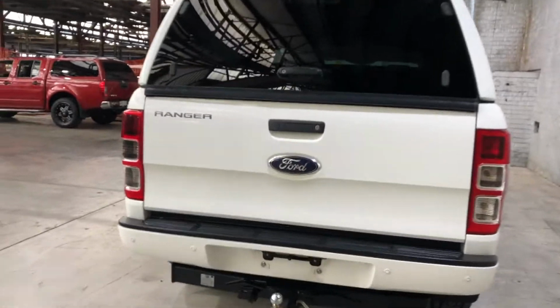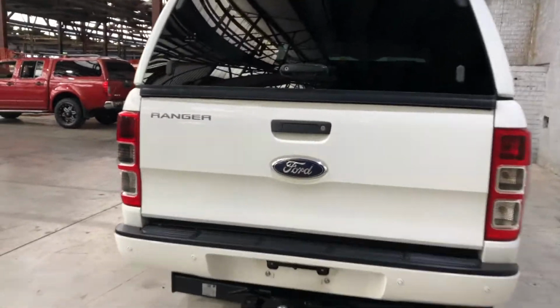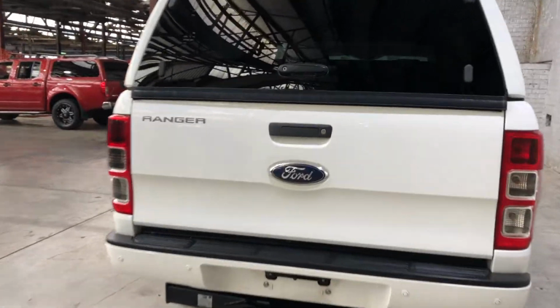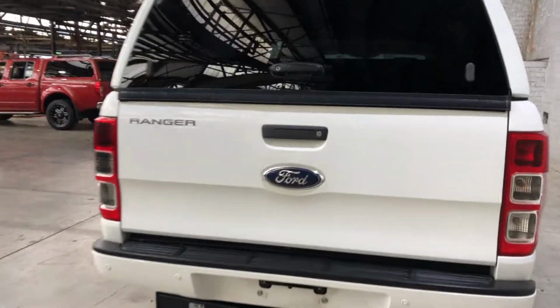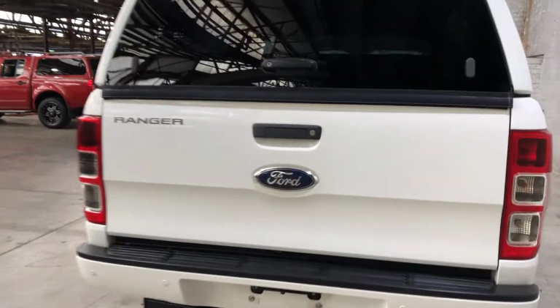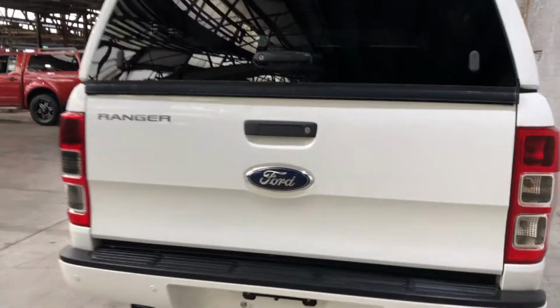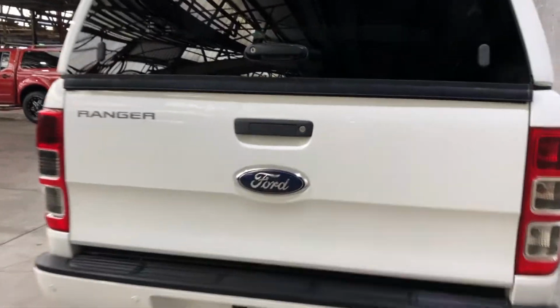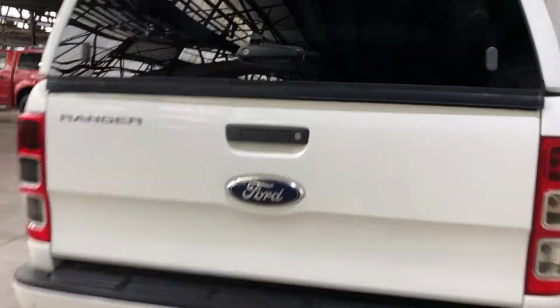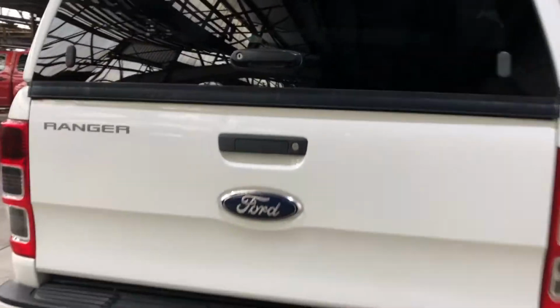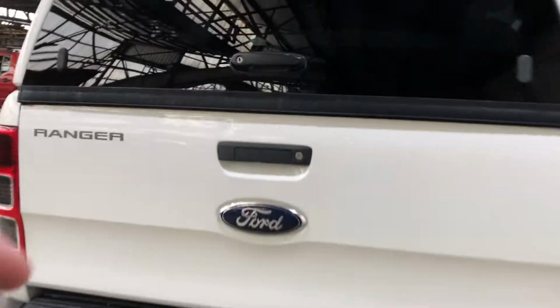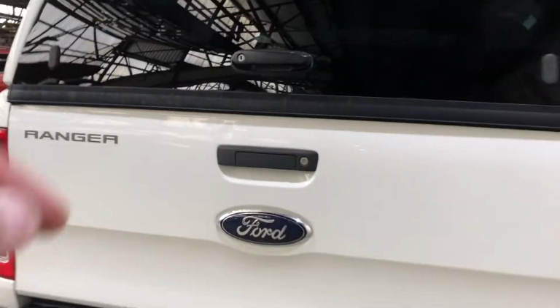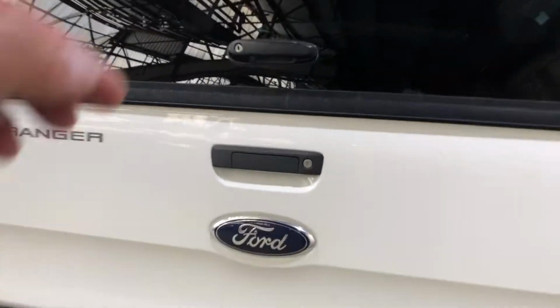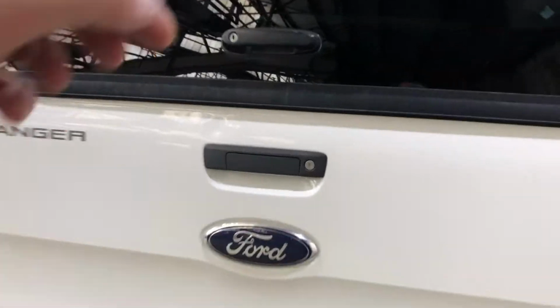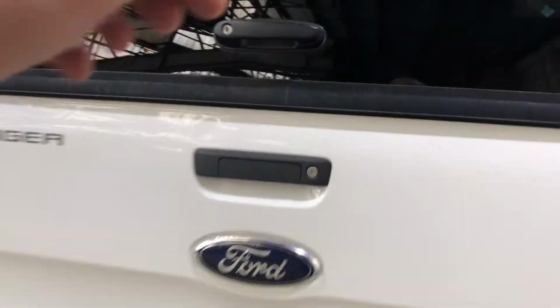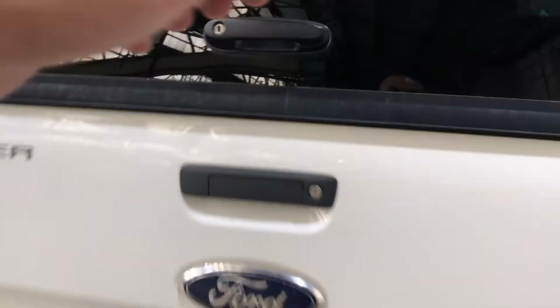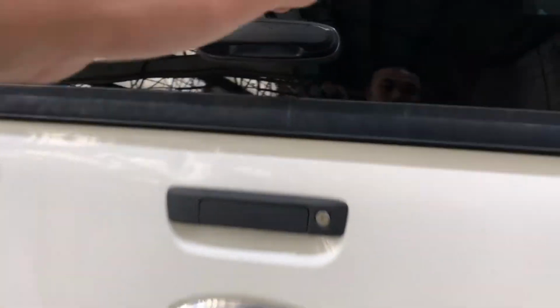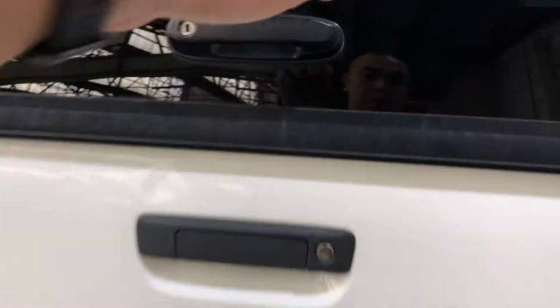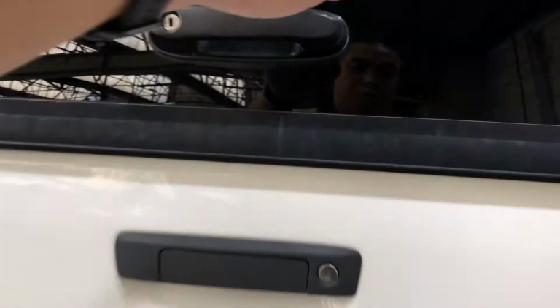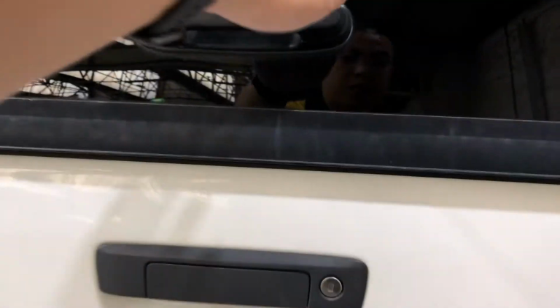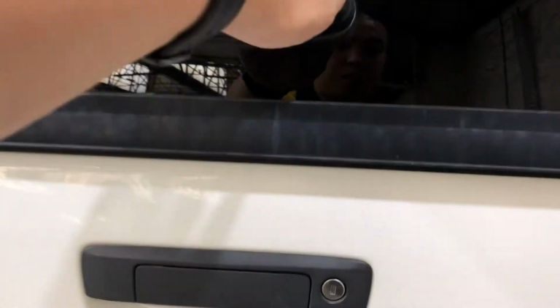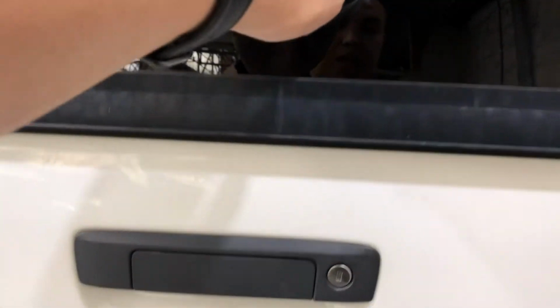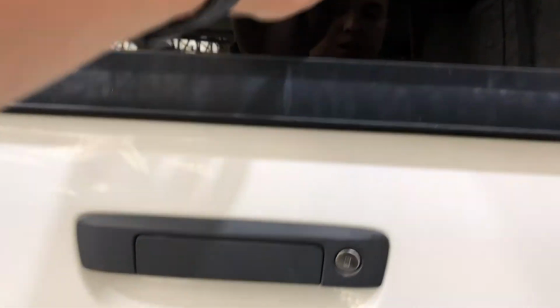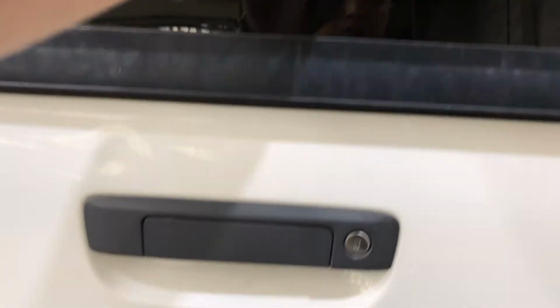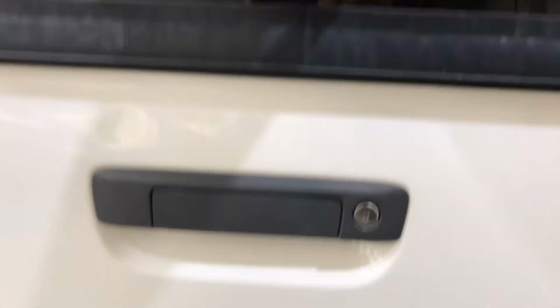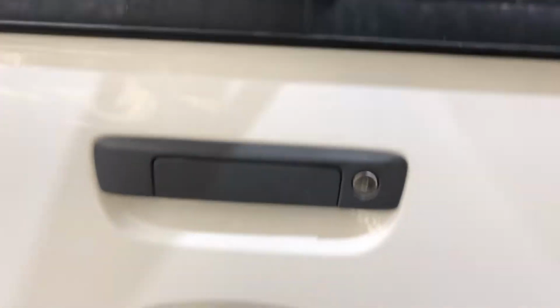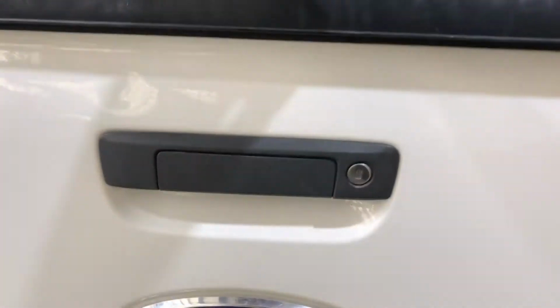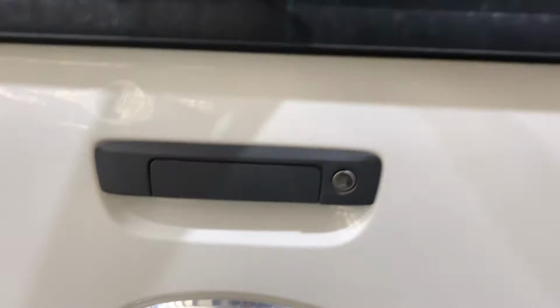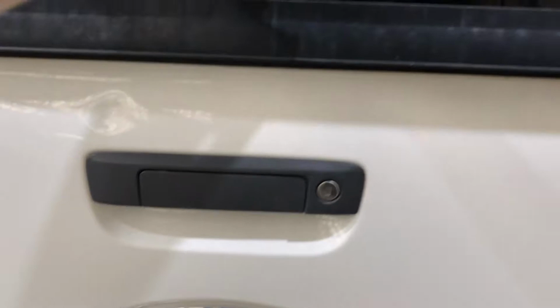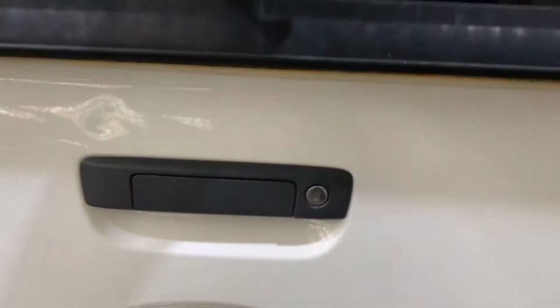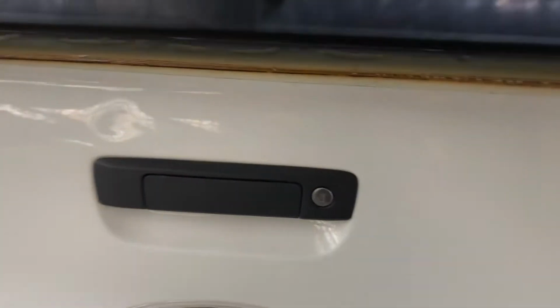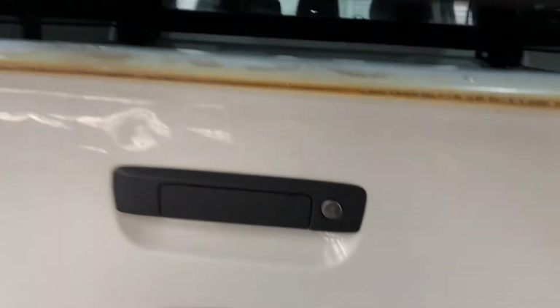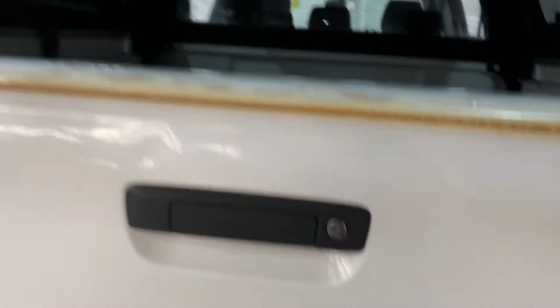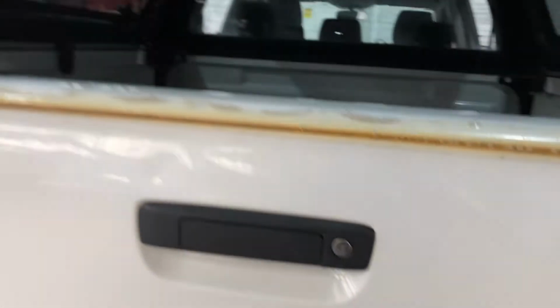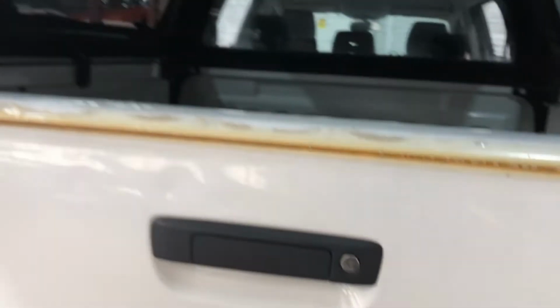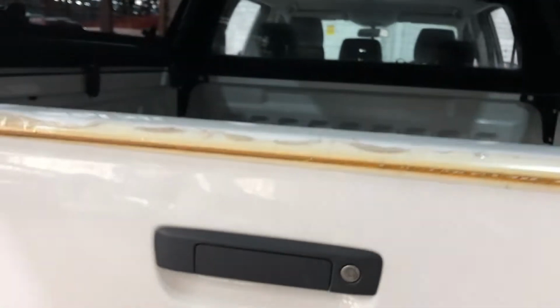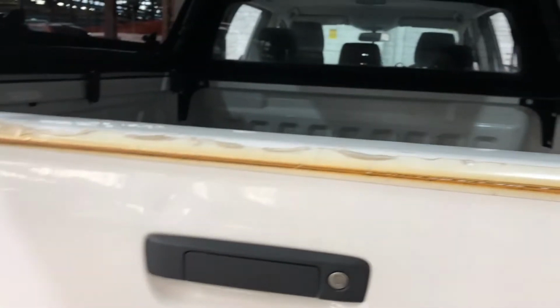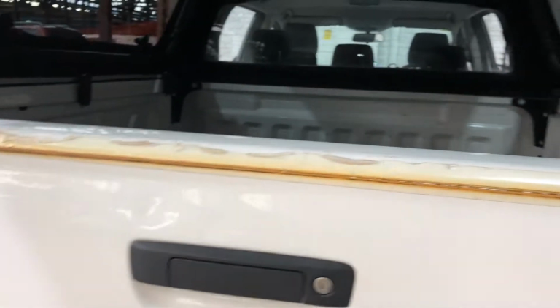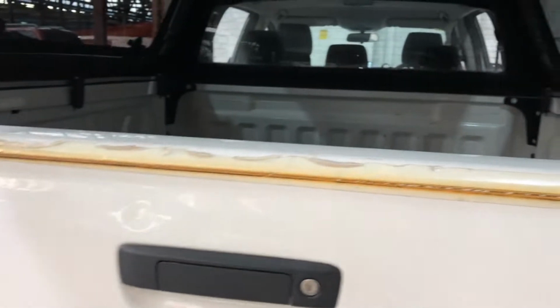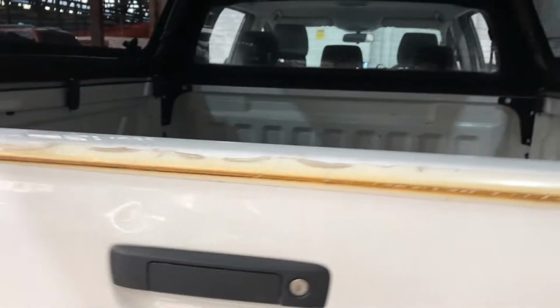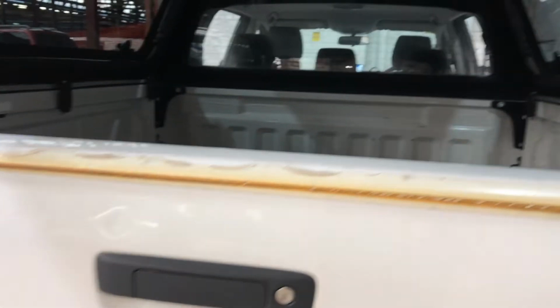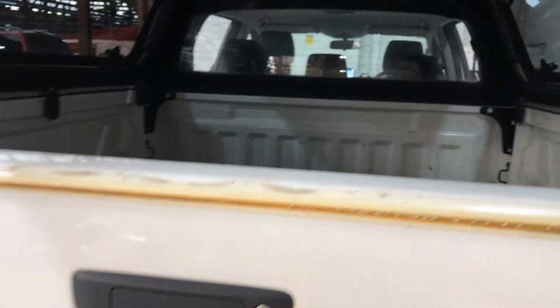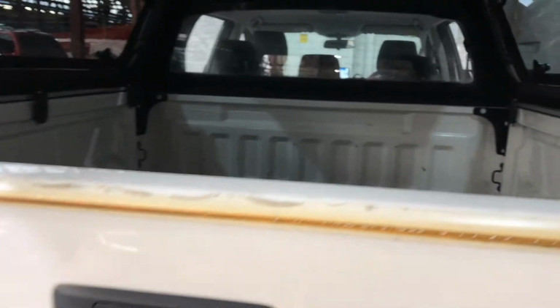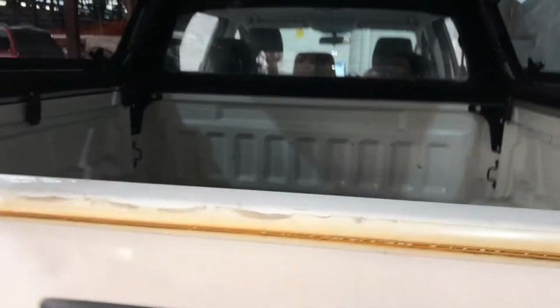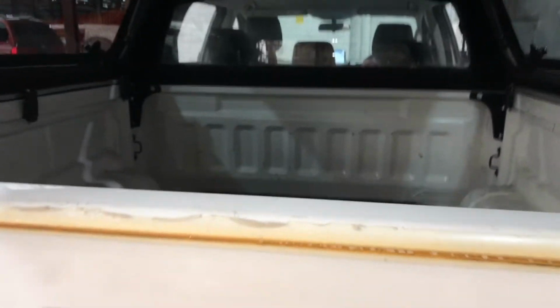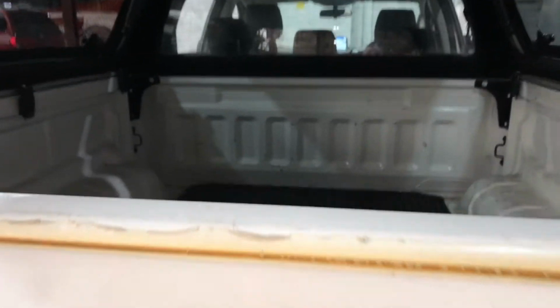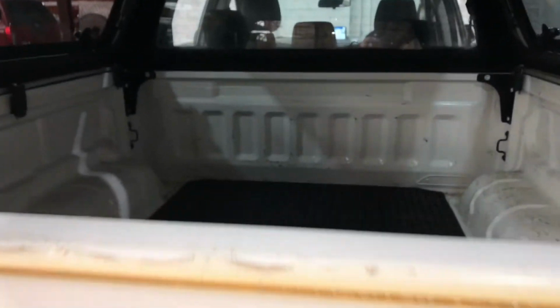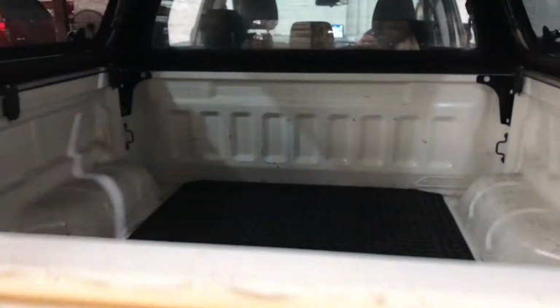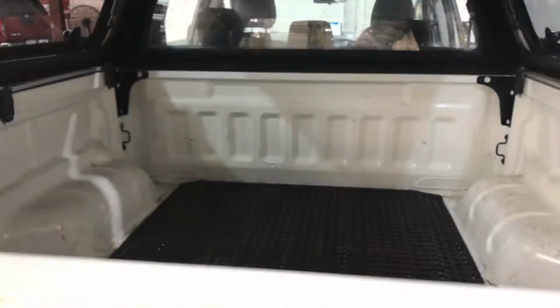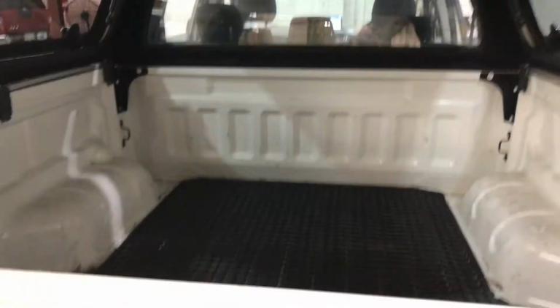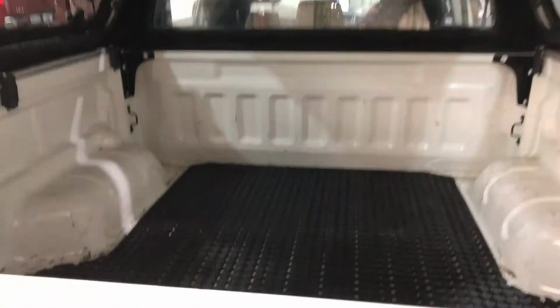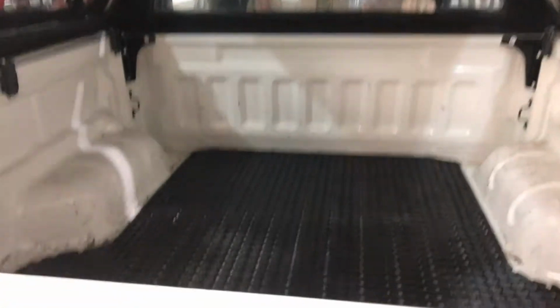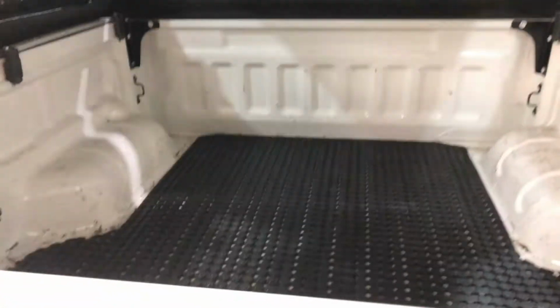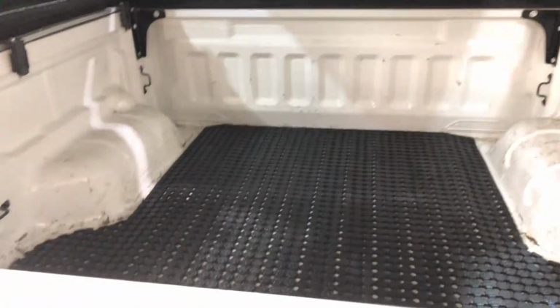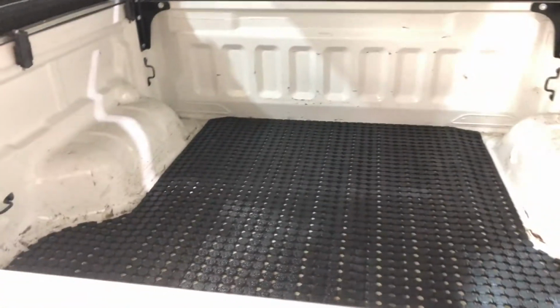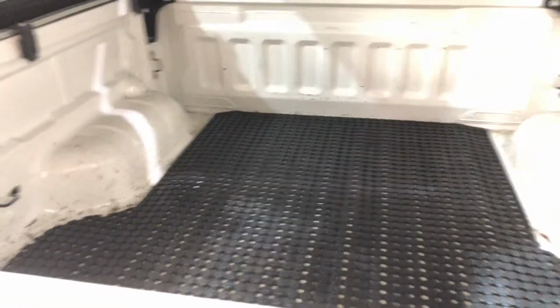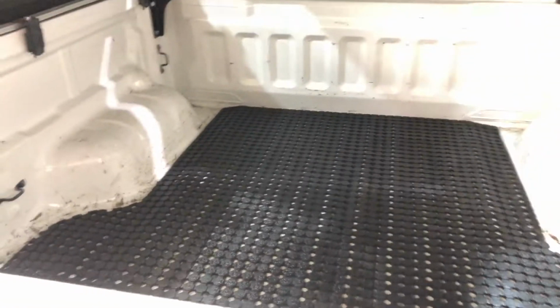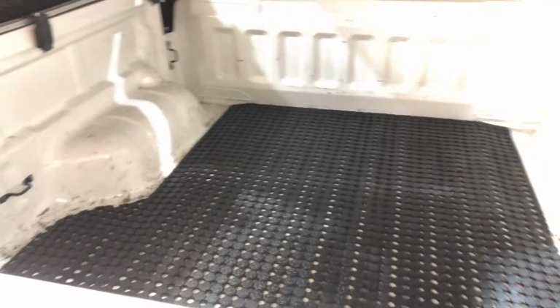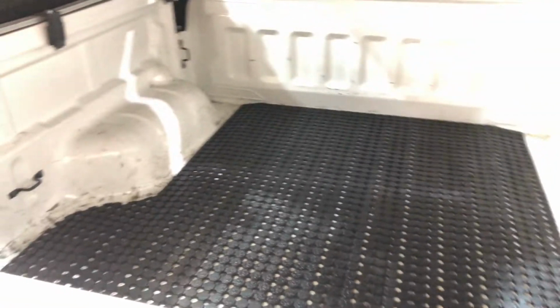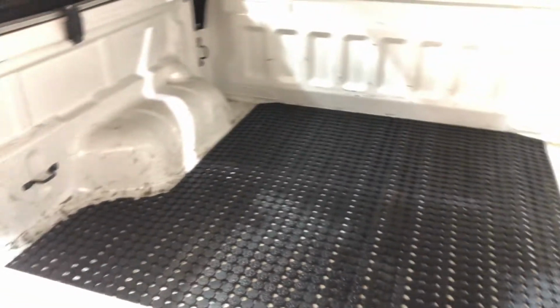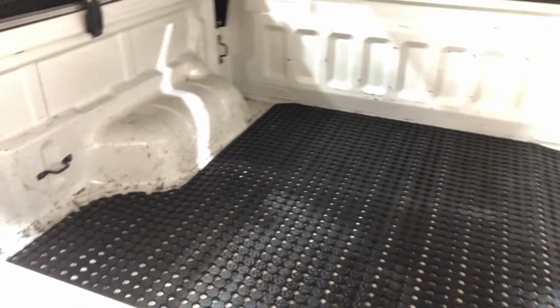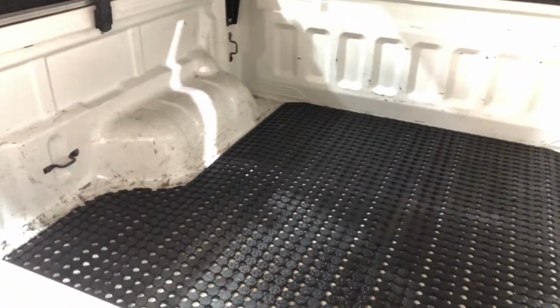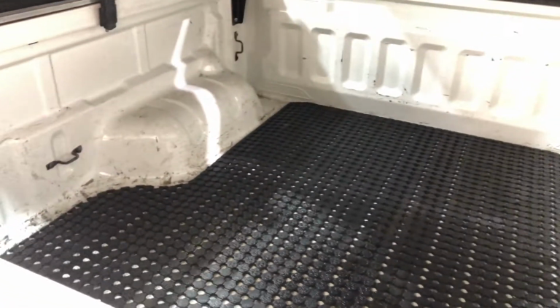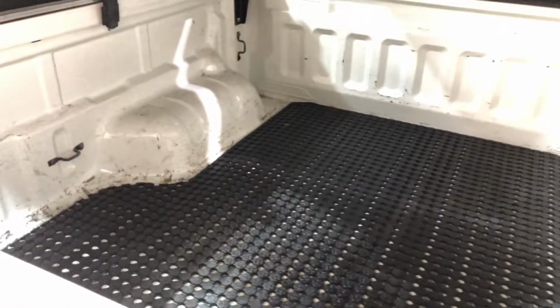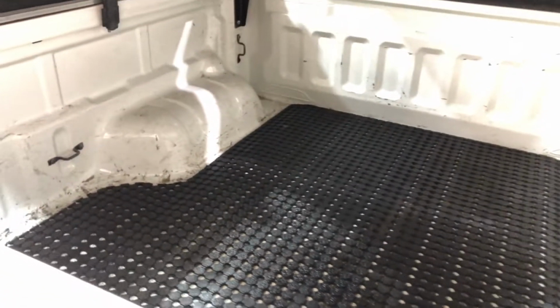As you jump inside the back tray, being a full-size truck, you know you're going to get plenty of space out of the back here.